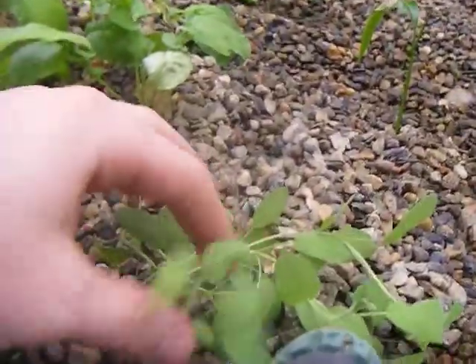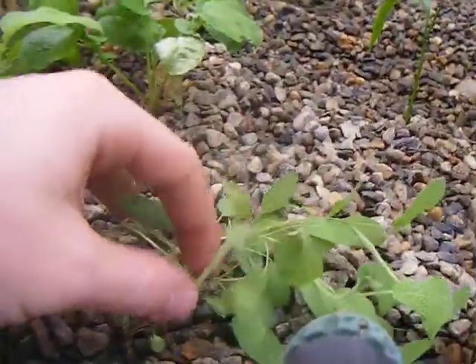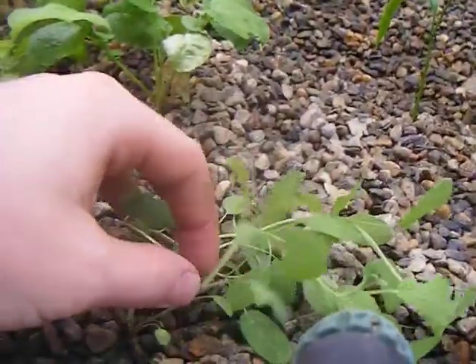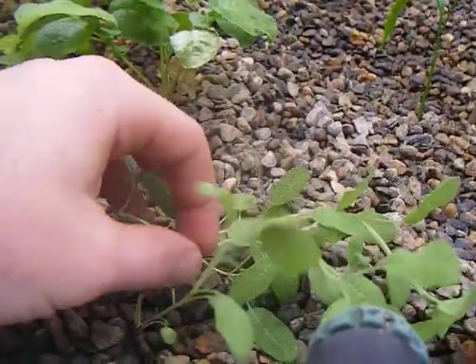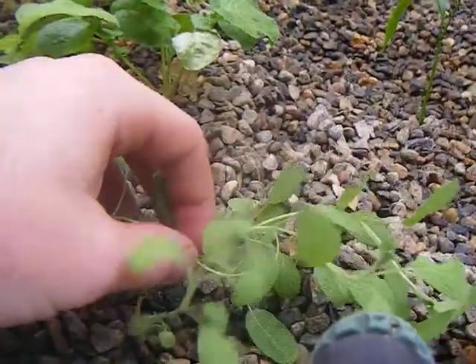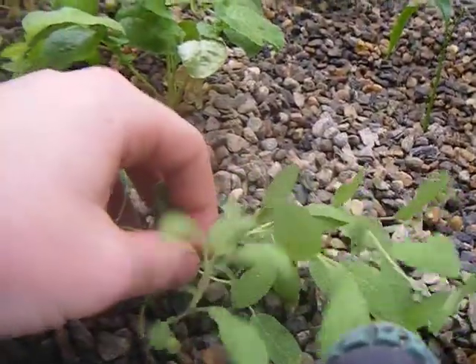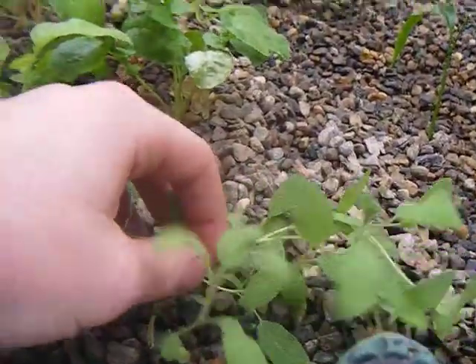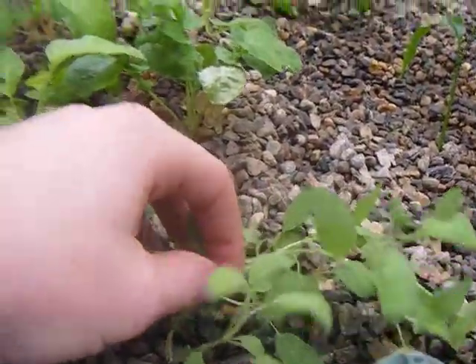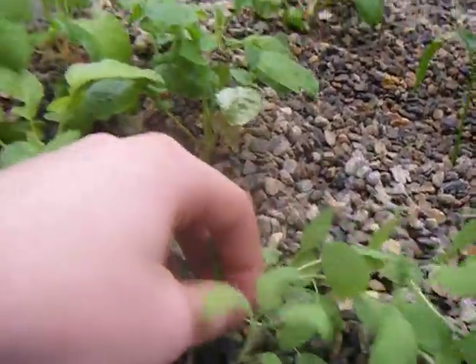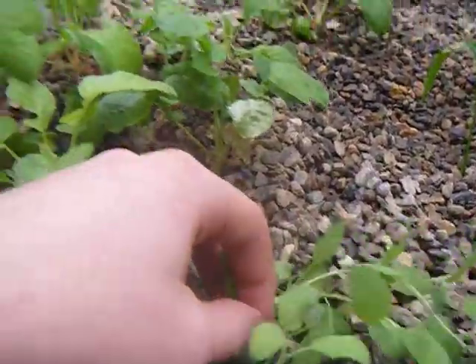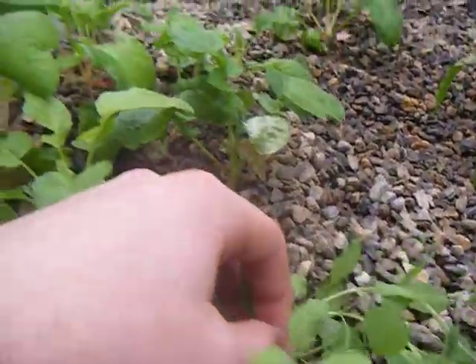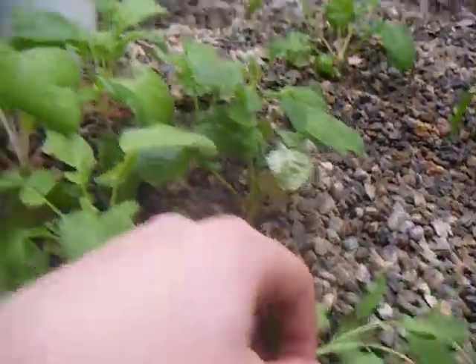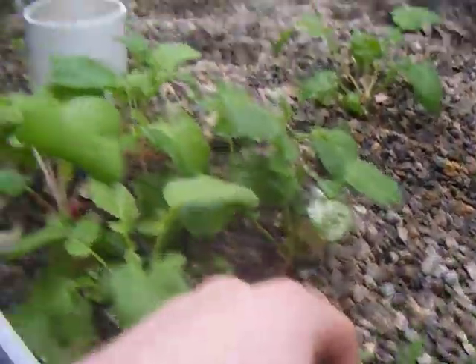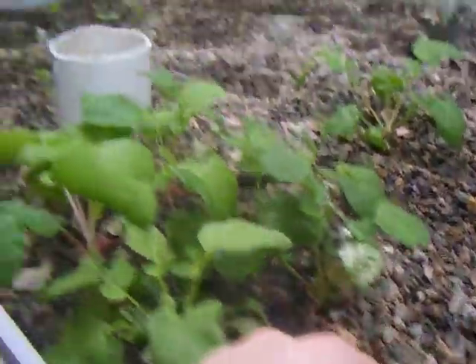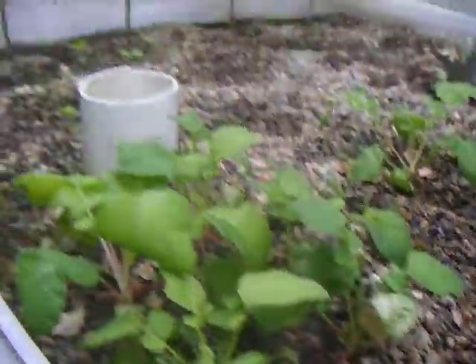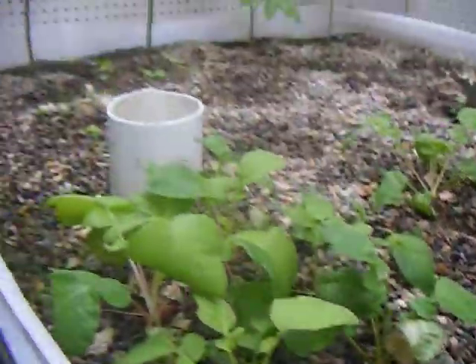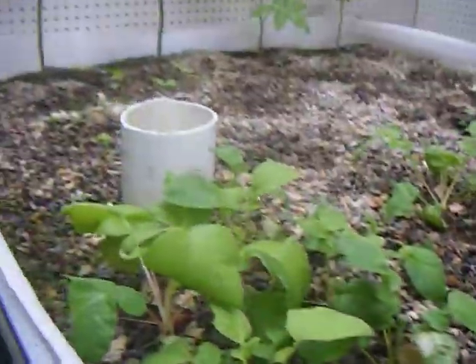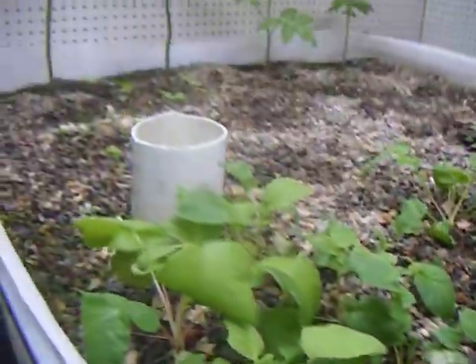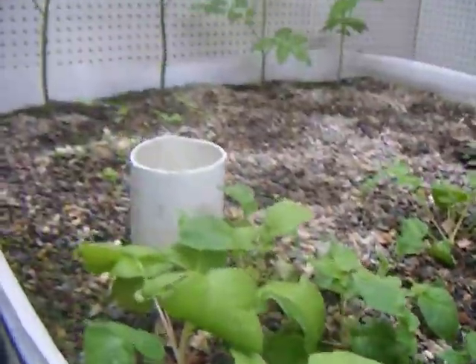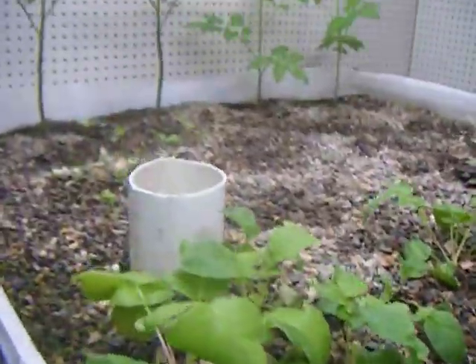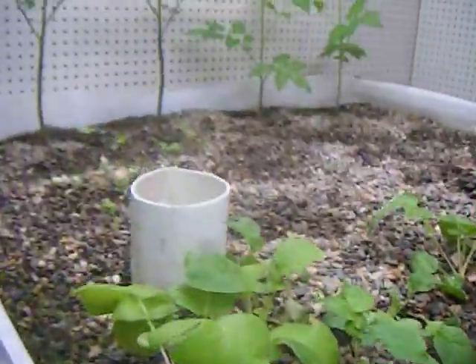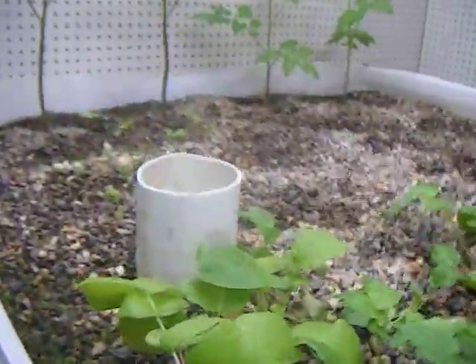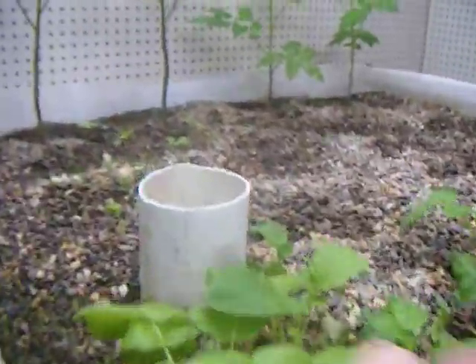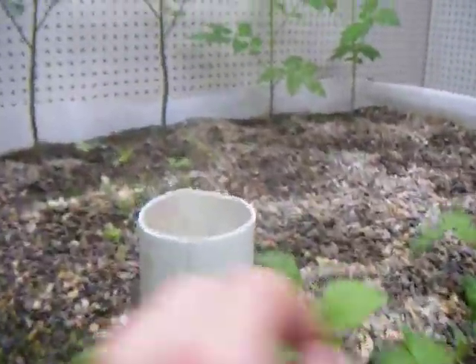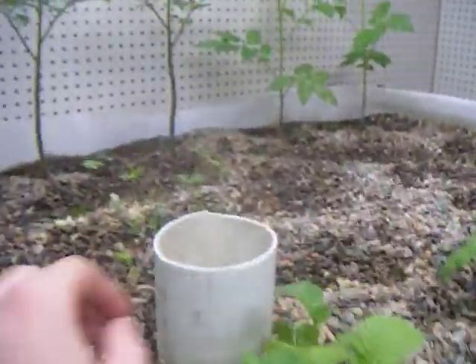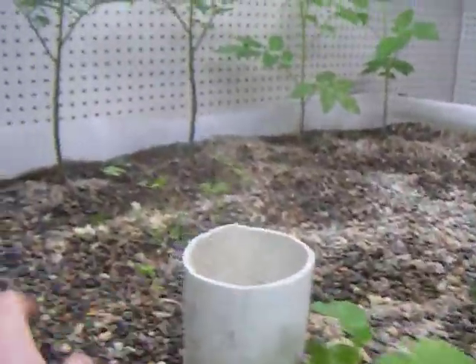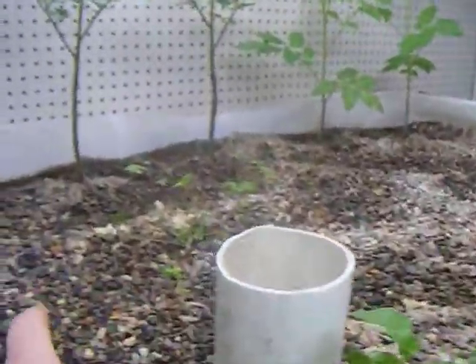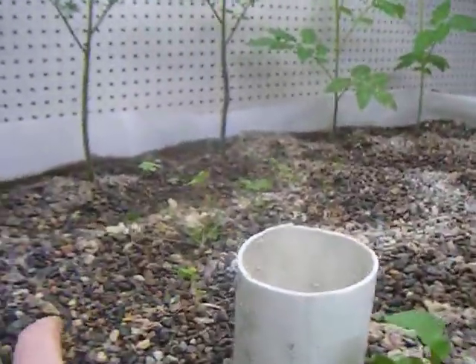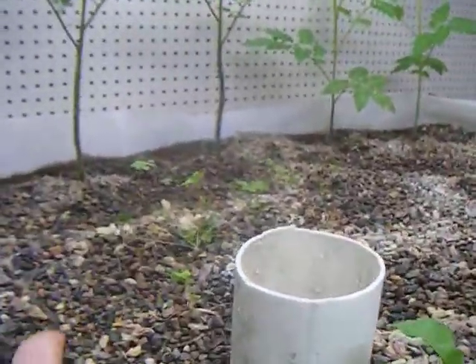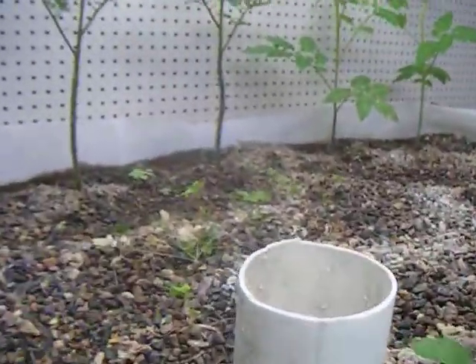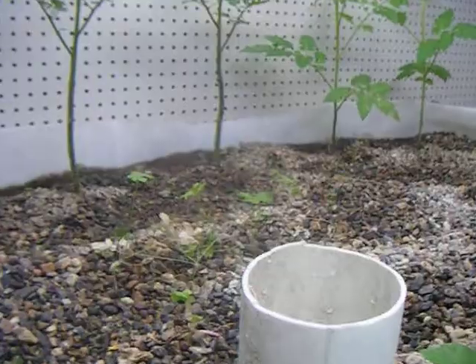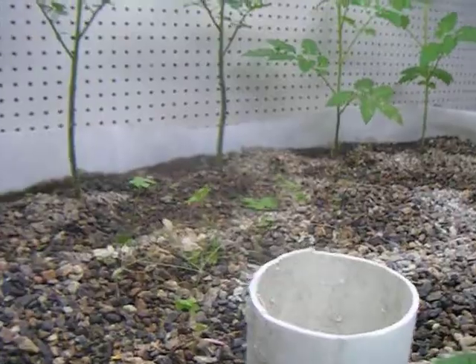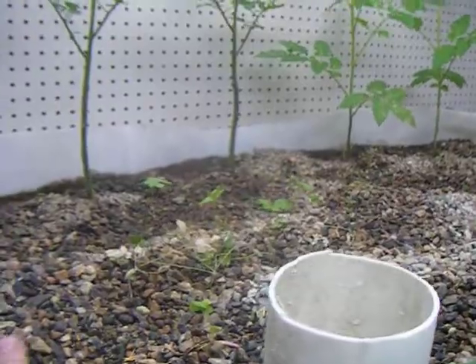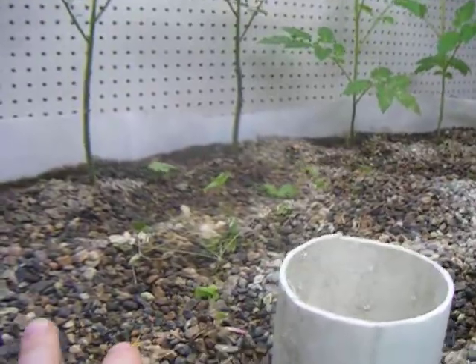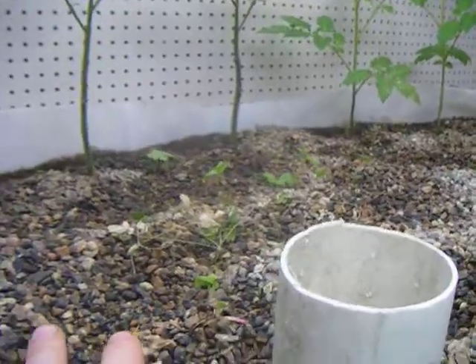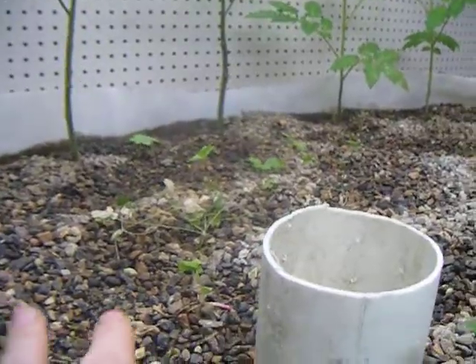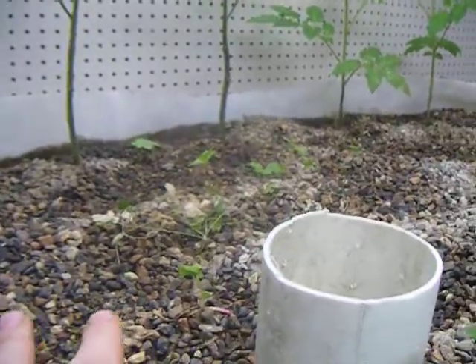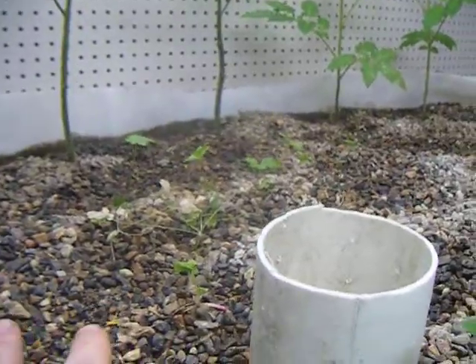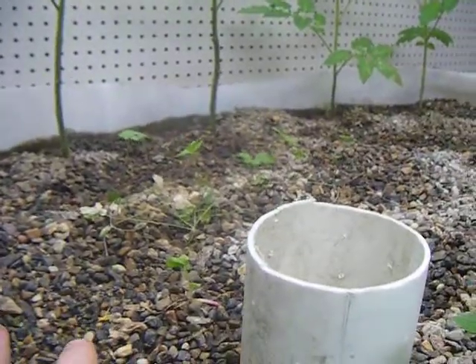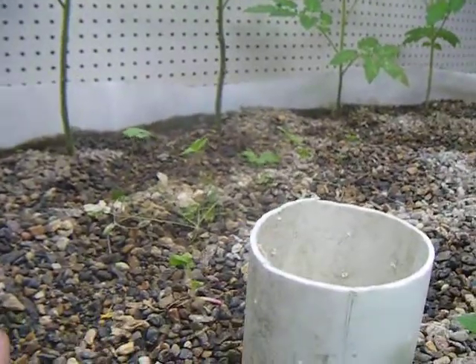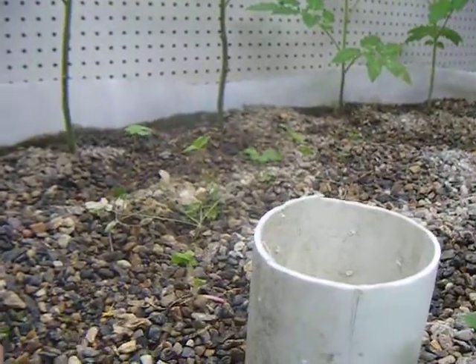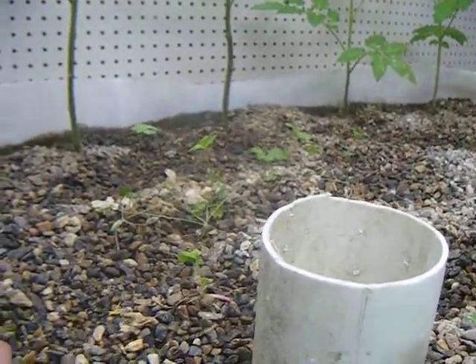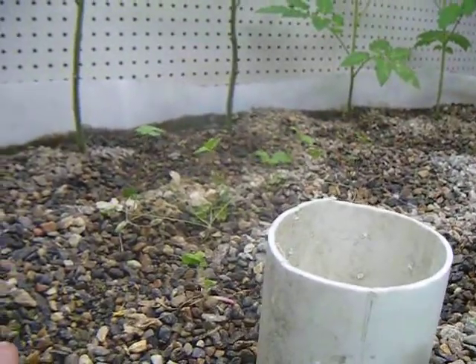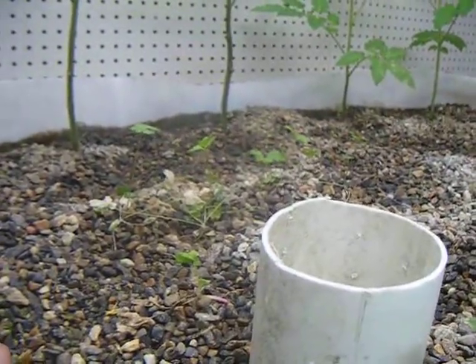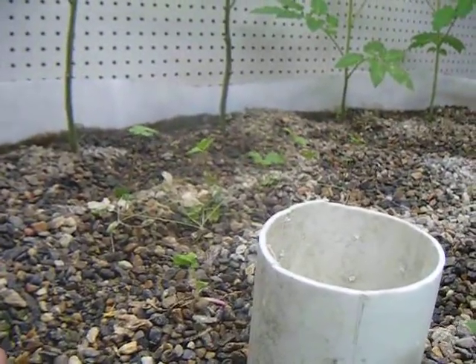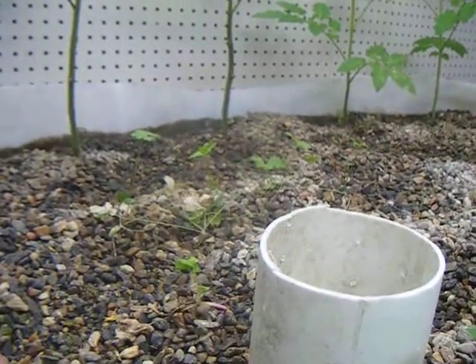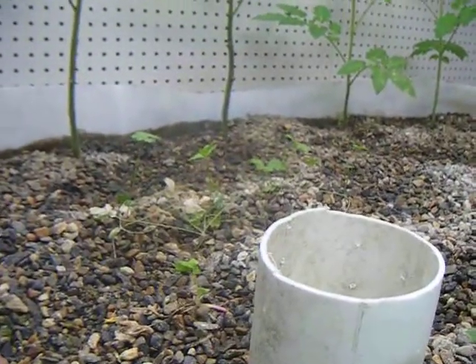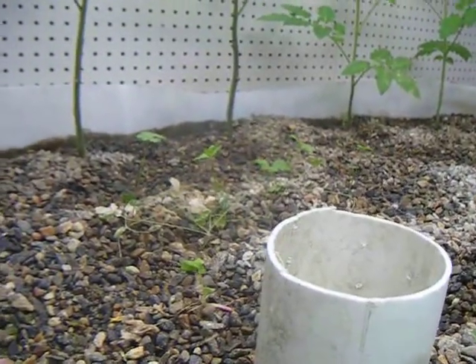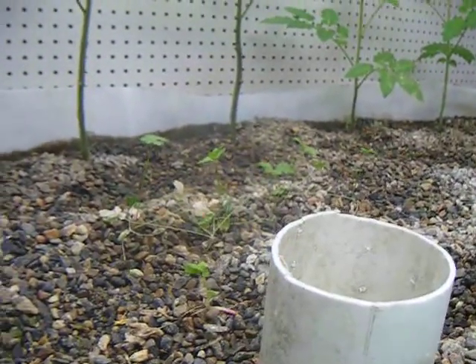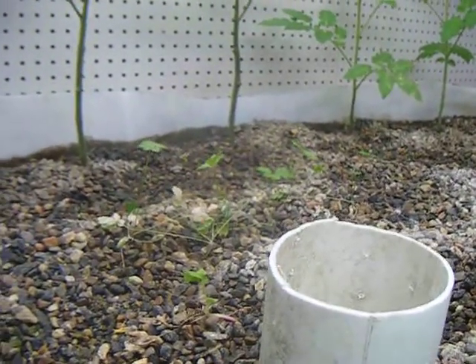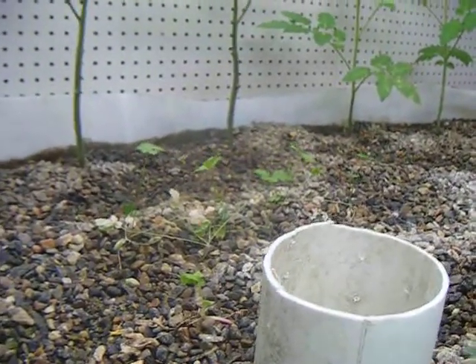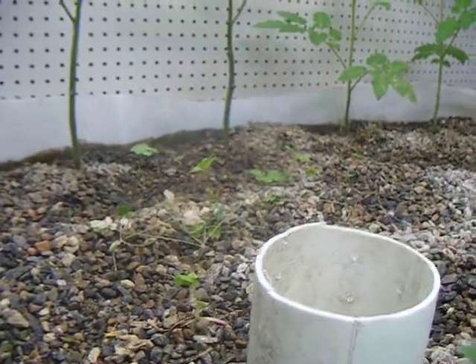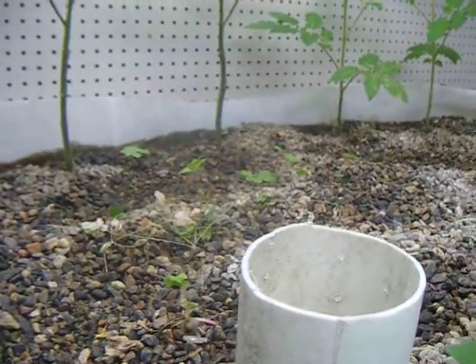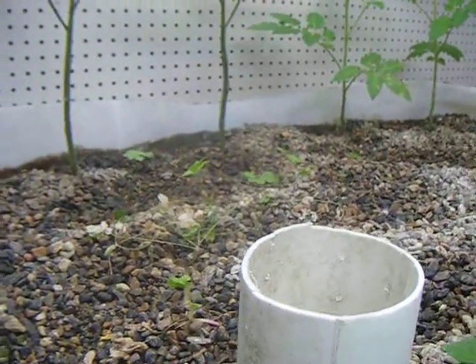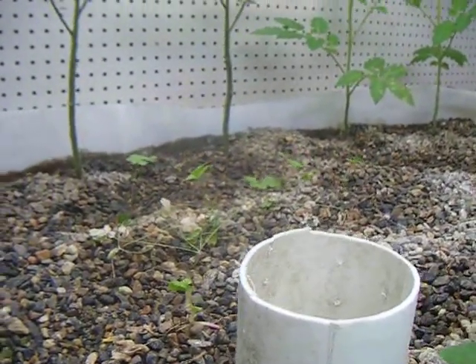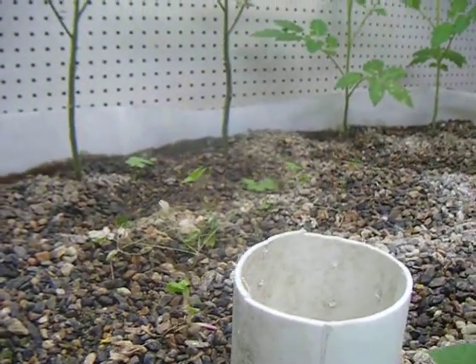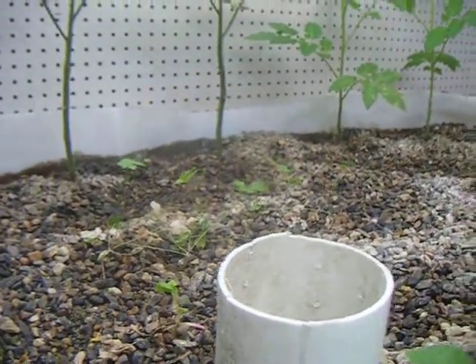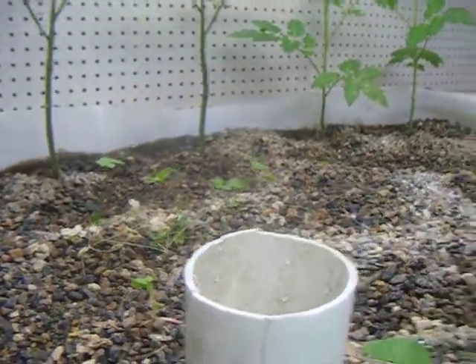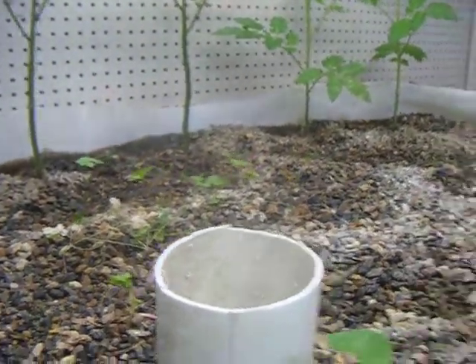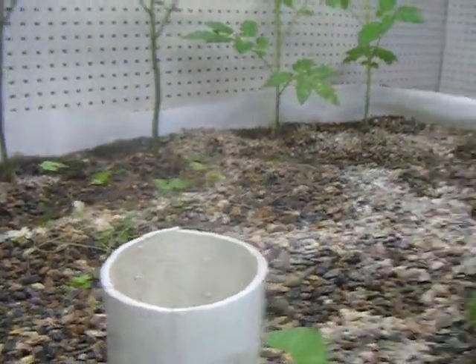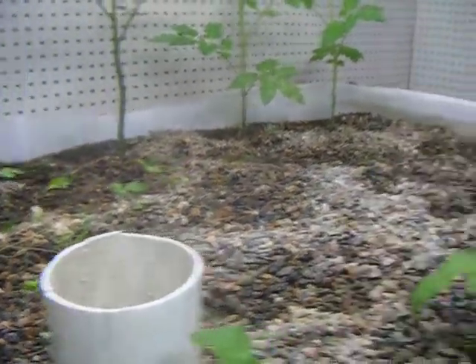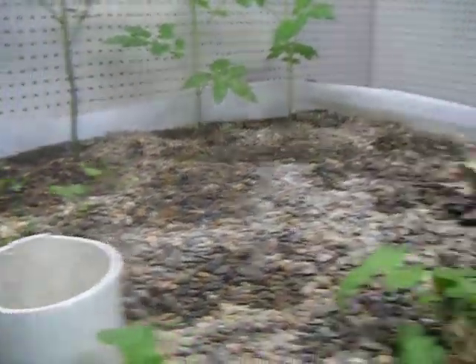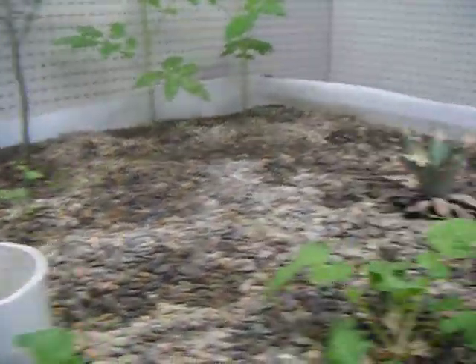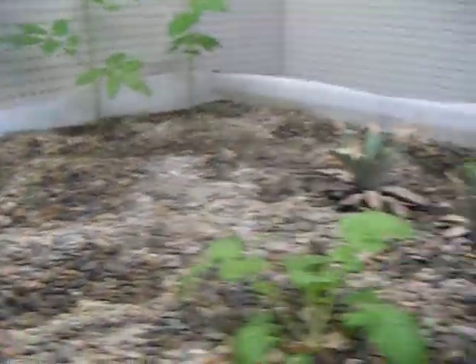The sage is doing really well. The parsley is a little bit sparse, but we've got some good shoots over there and hopefully that'll start to fill out a little bit more.